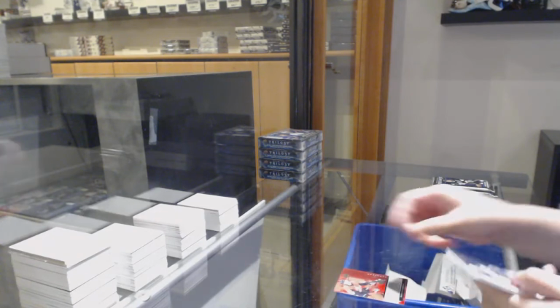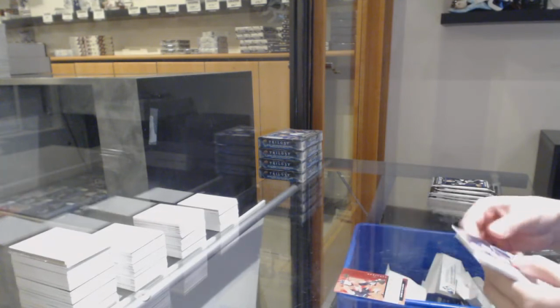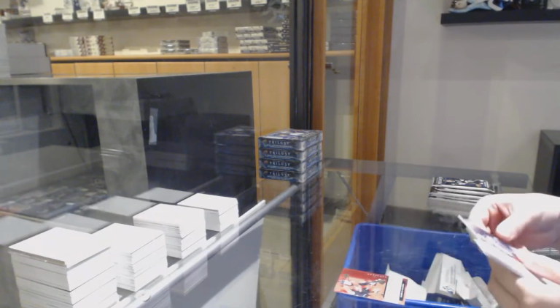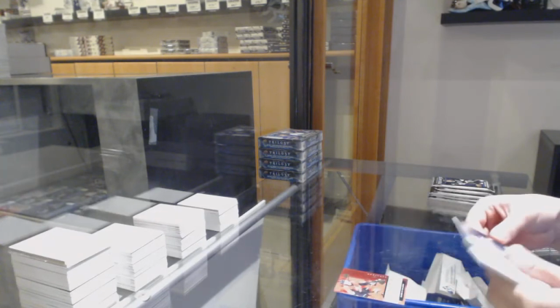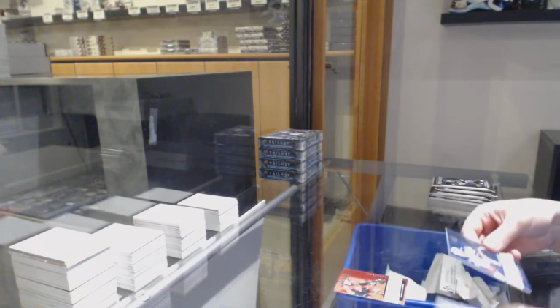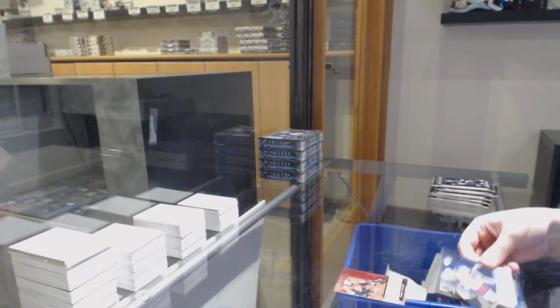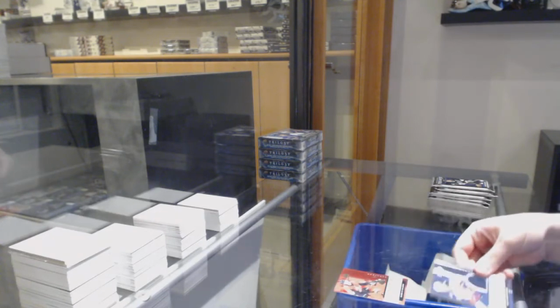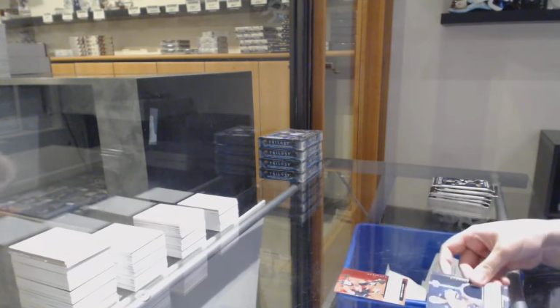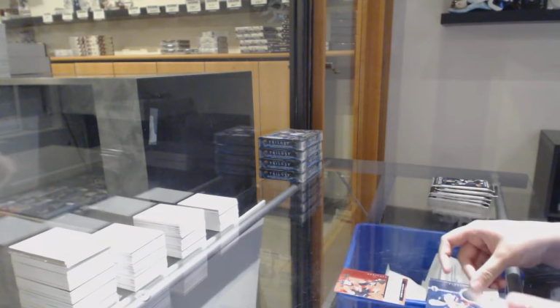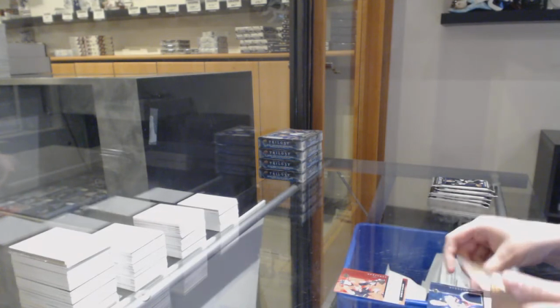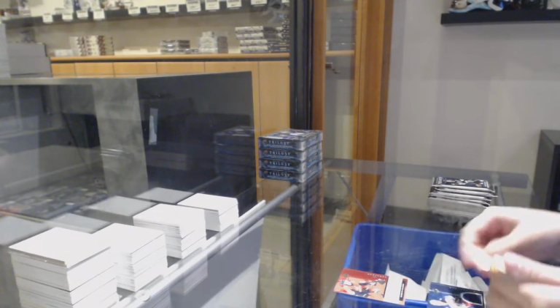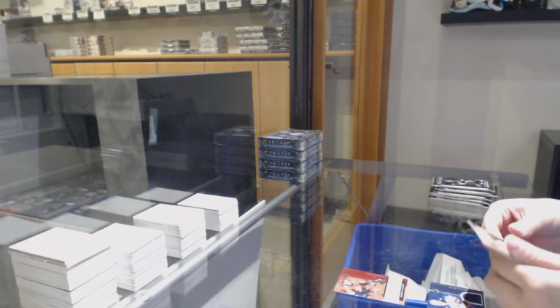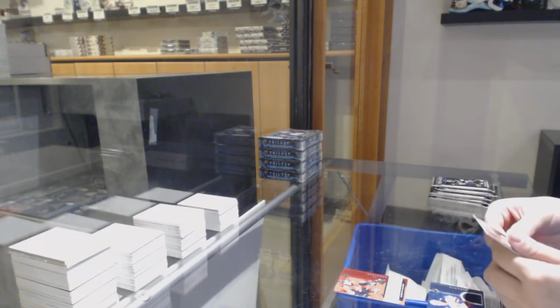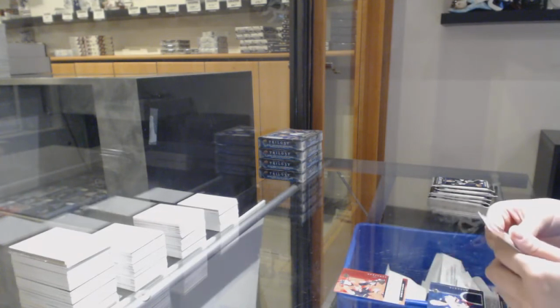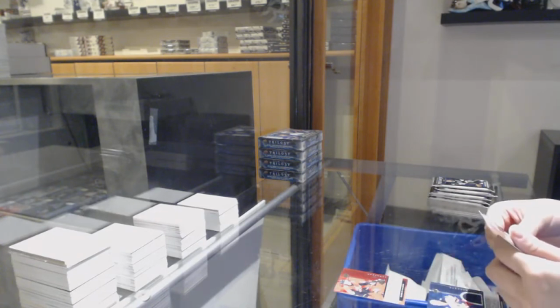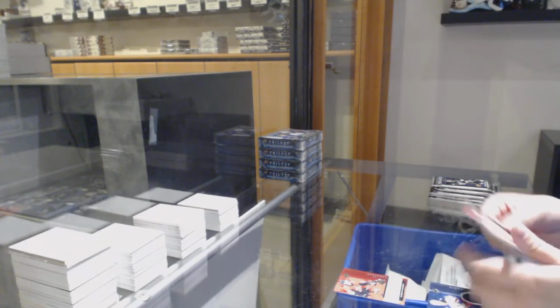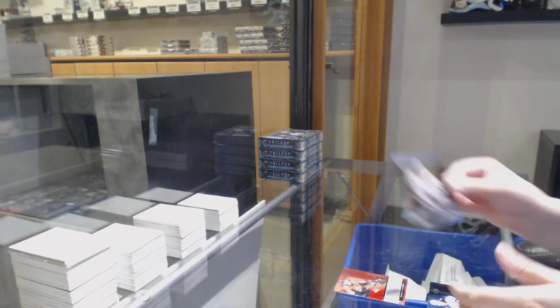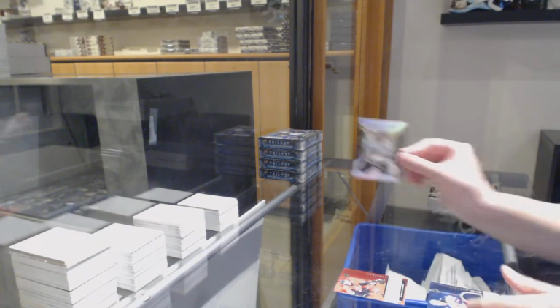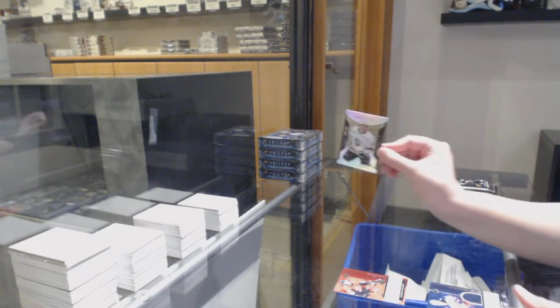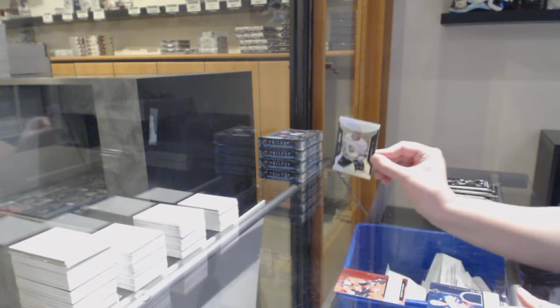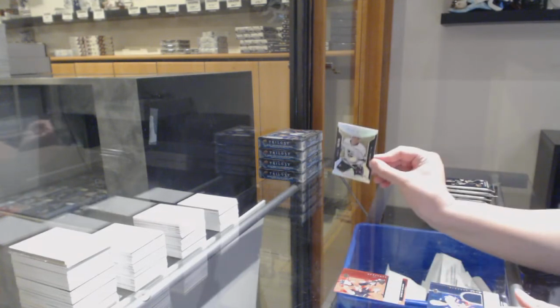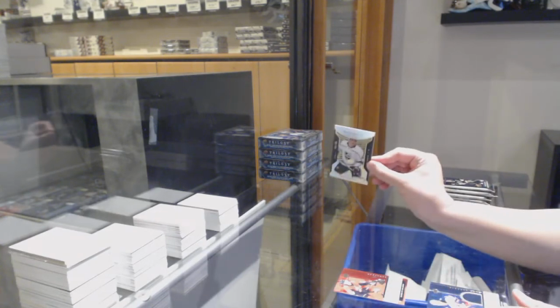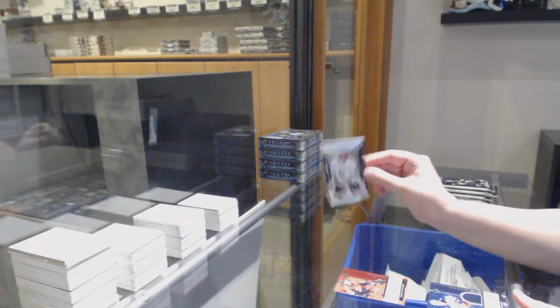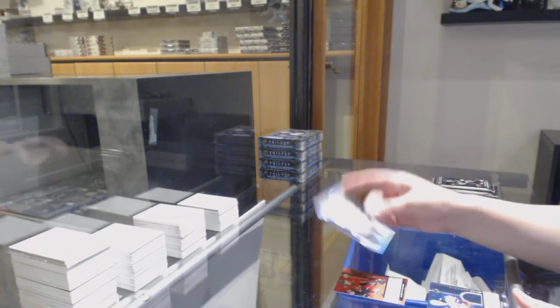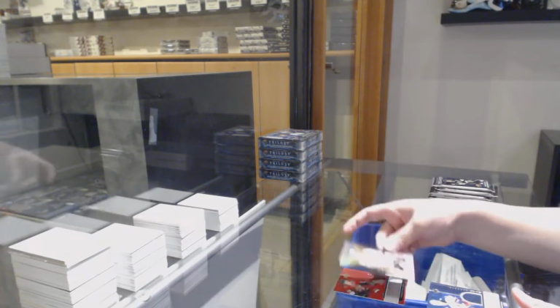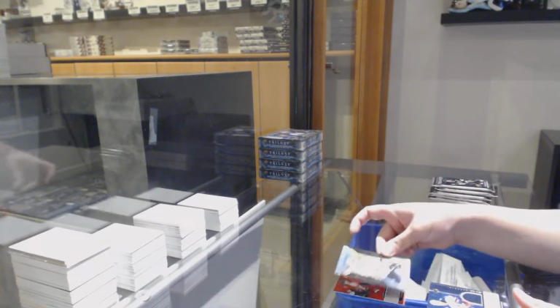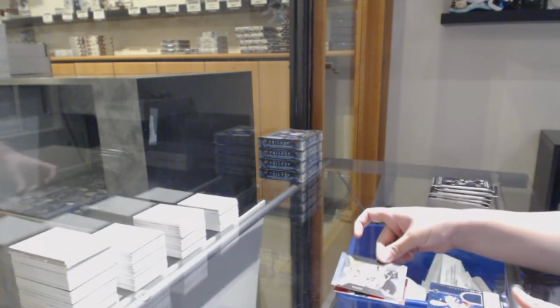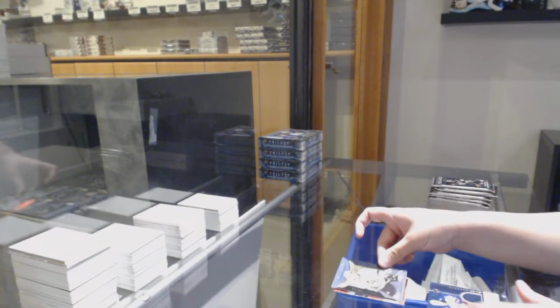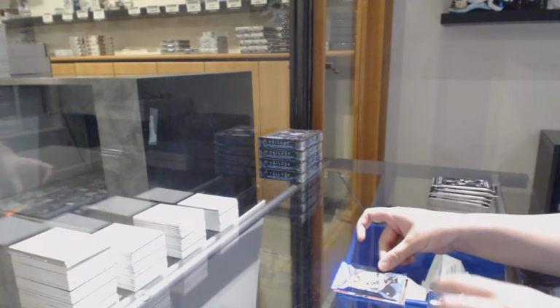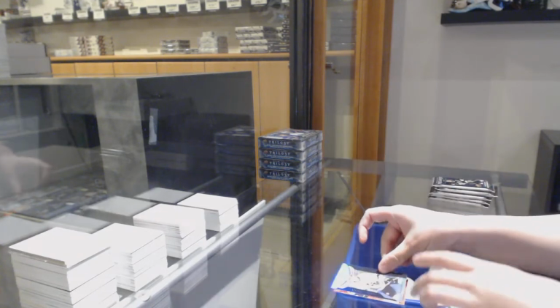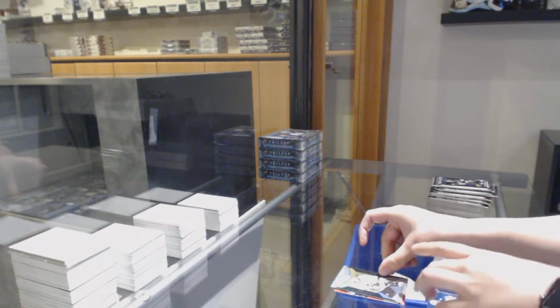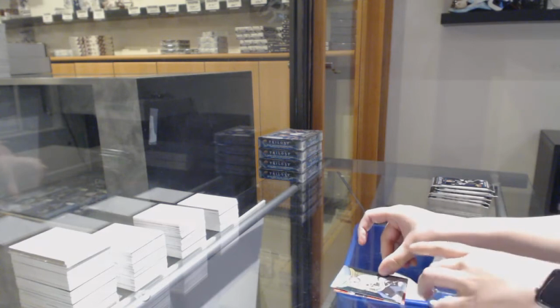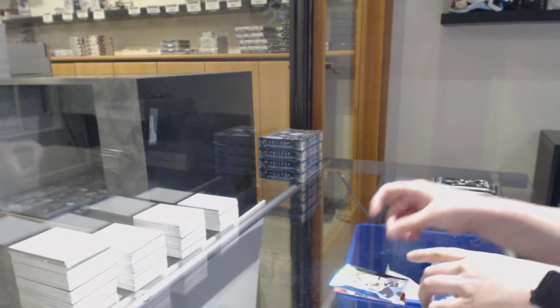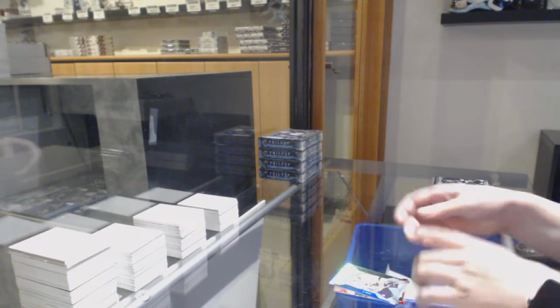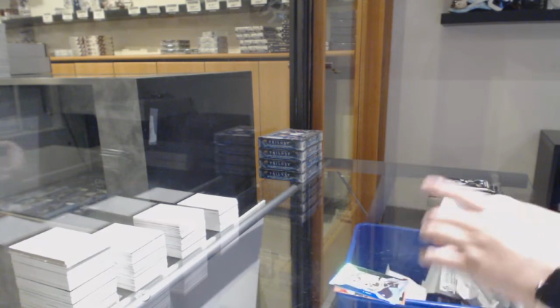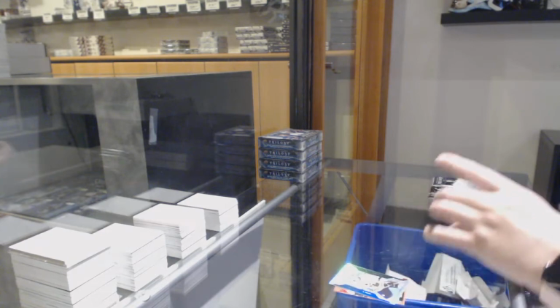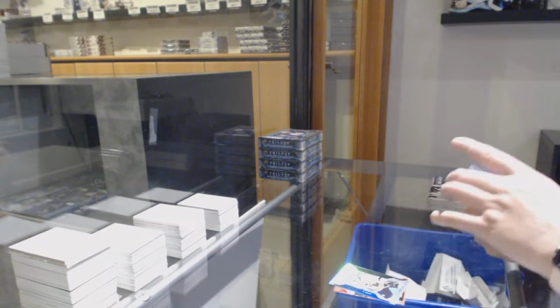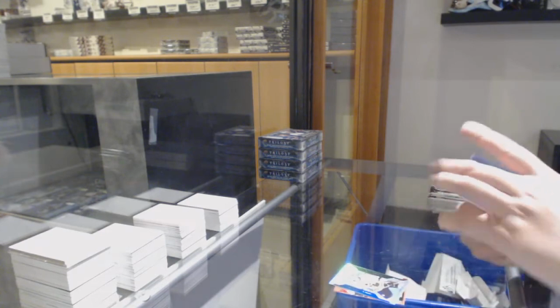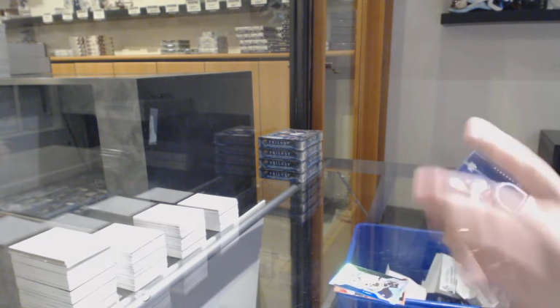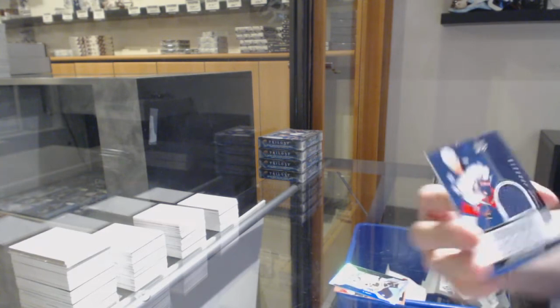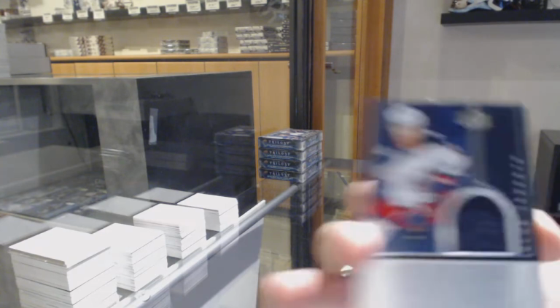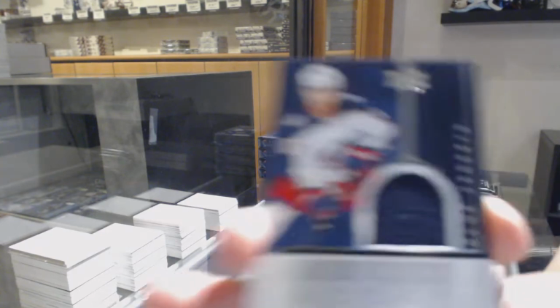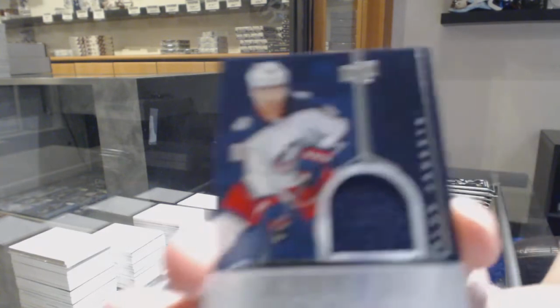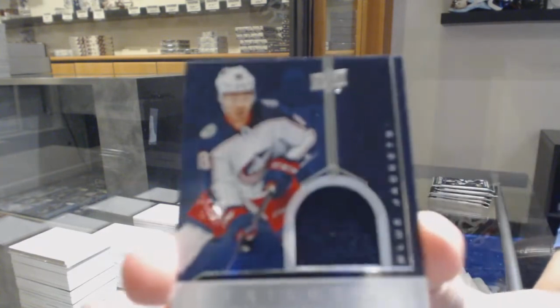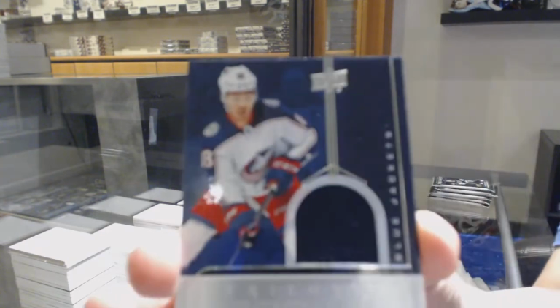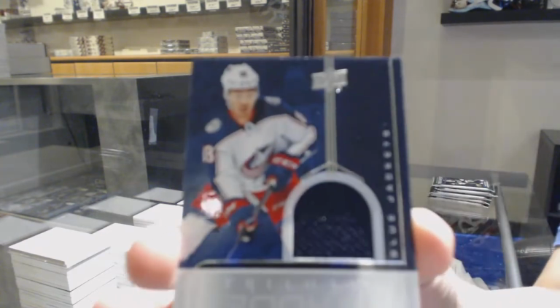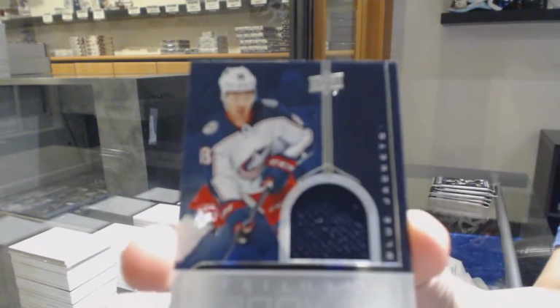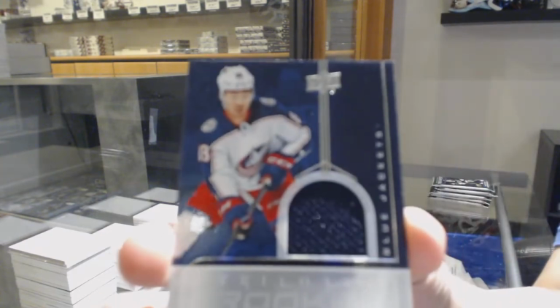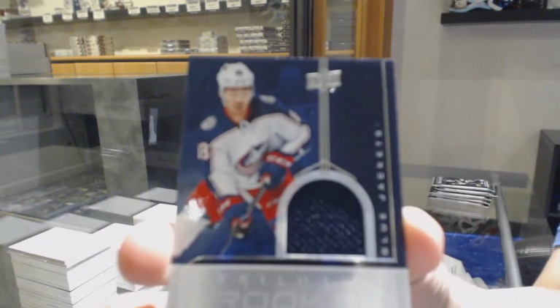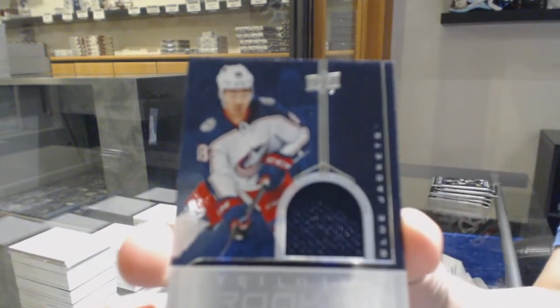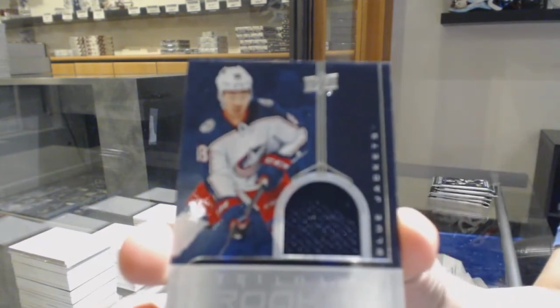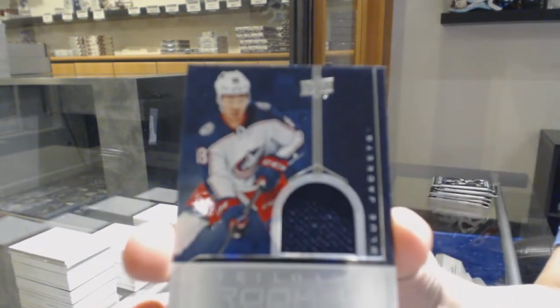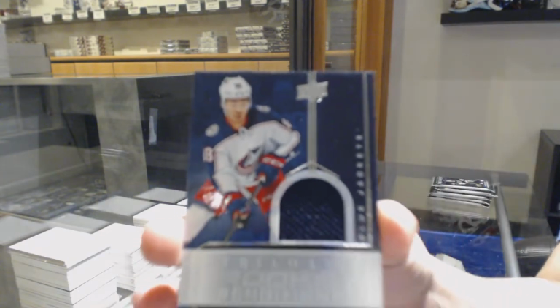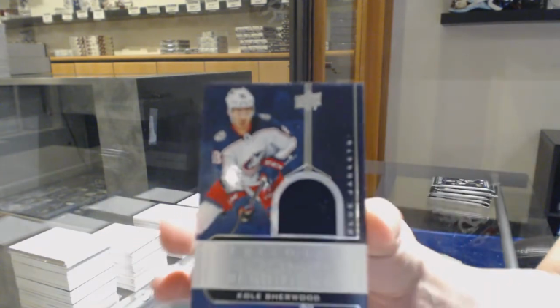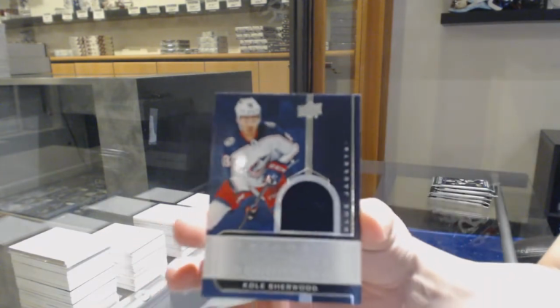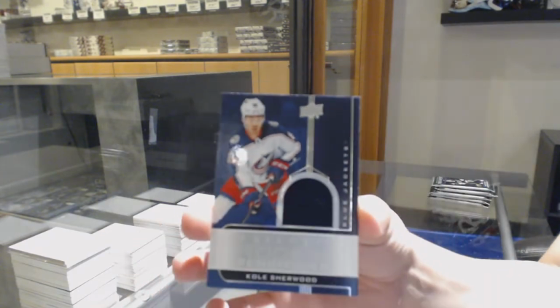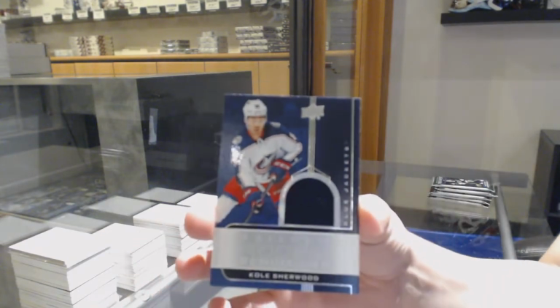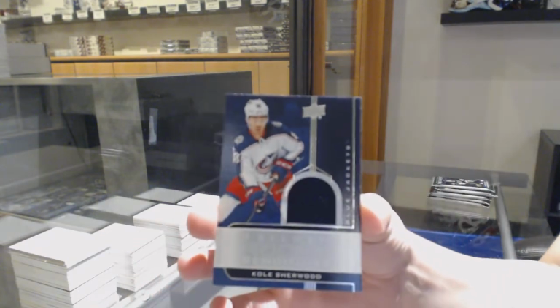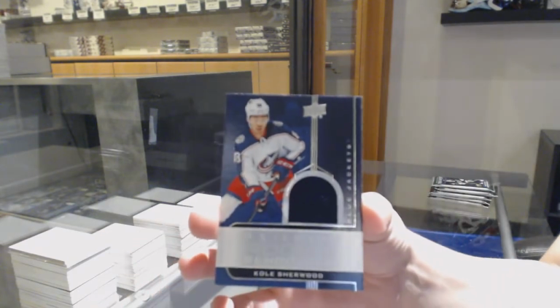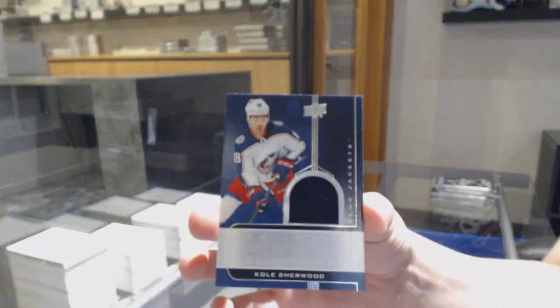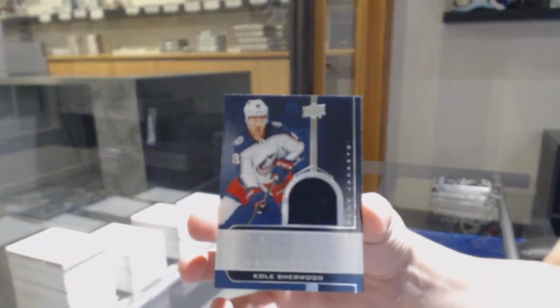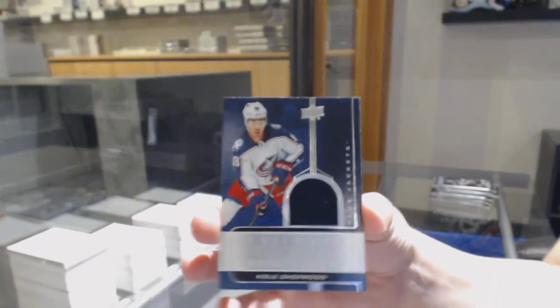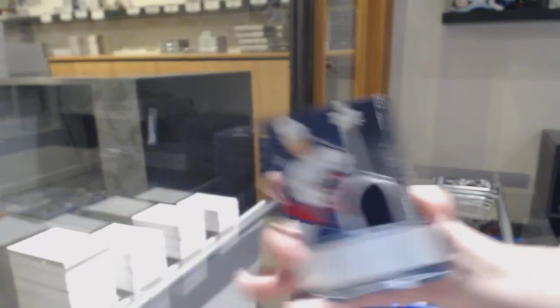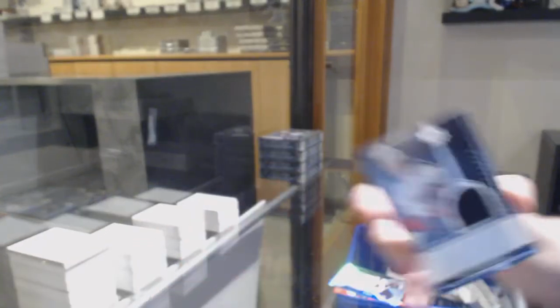Renditions for Ottawa, Rudolph Balser. Rookie premieres for LA, Blake Lizotte. And a rookie renditions jersey for Columbus, Cole Sherwood.